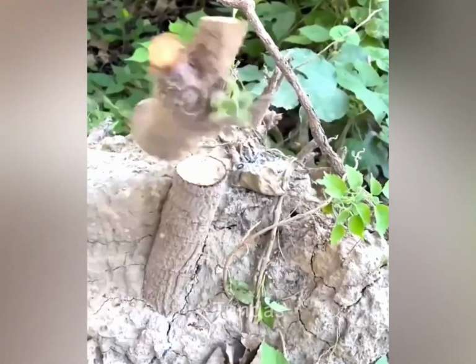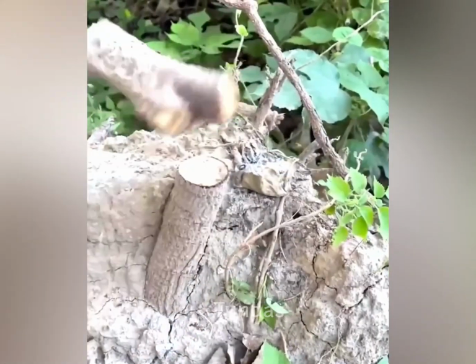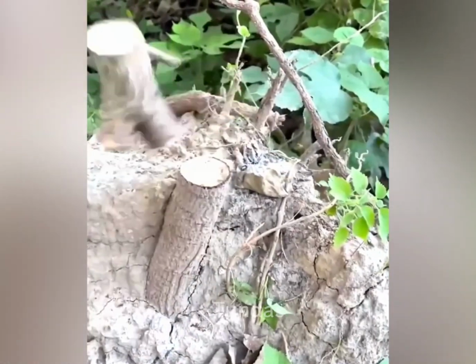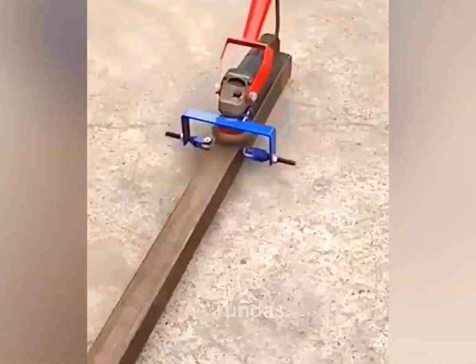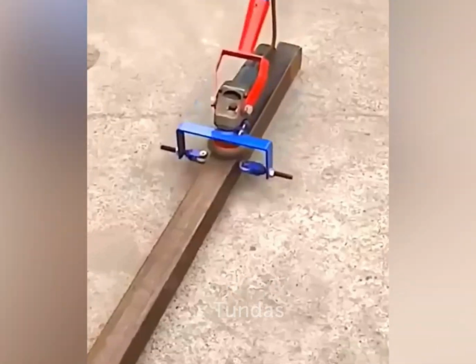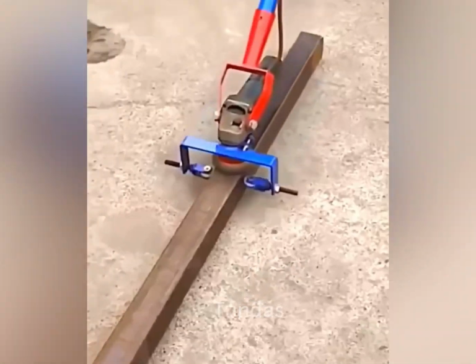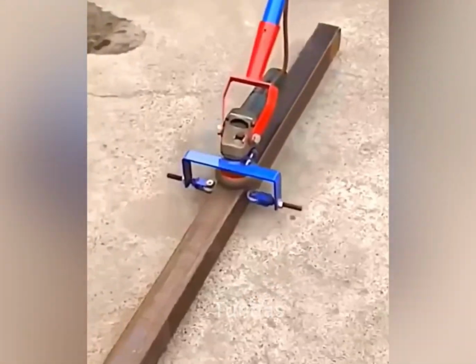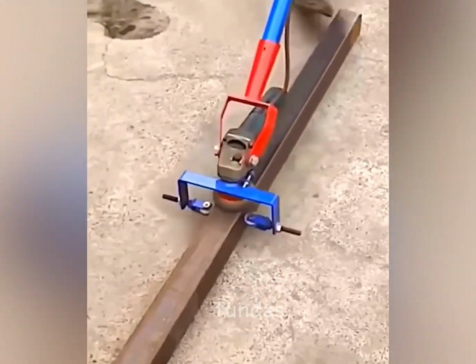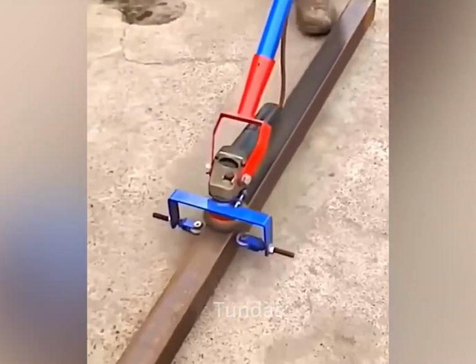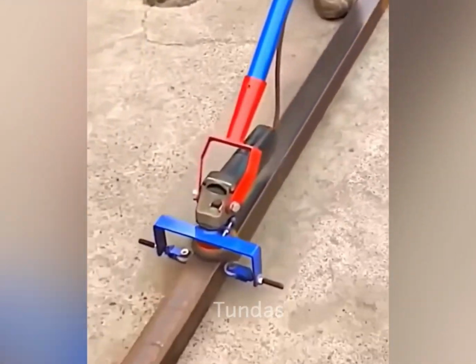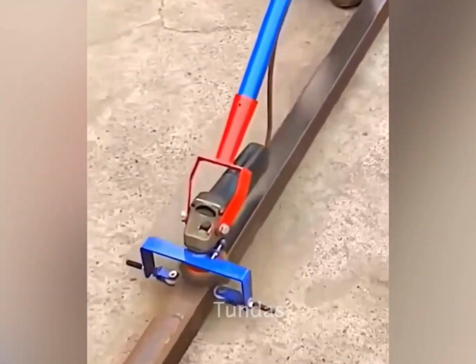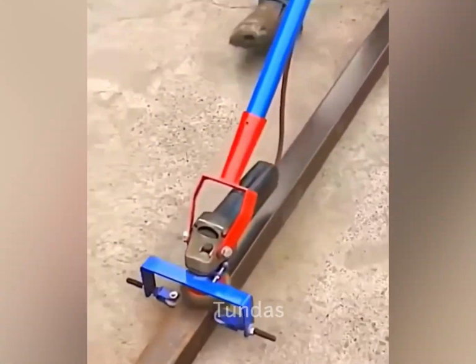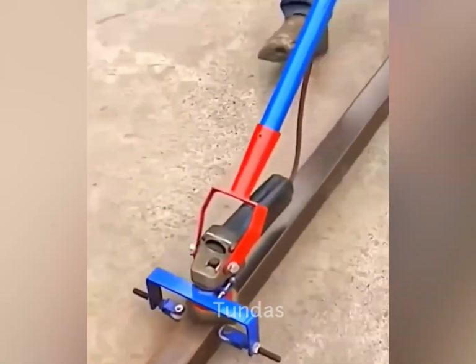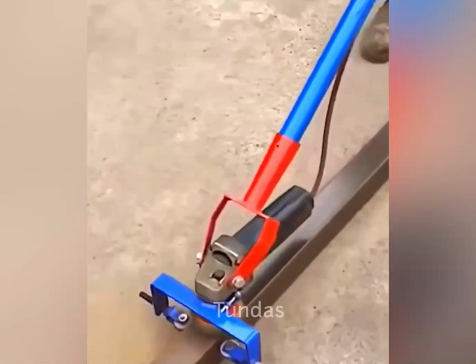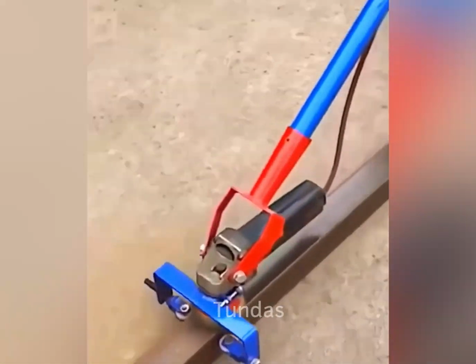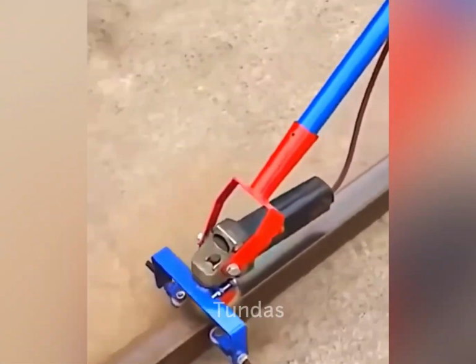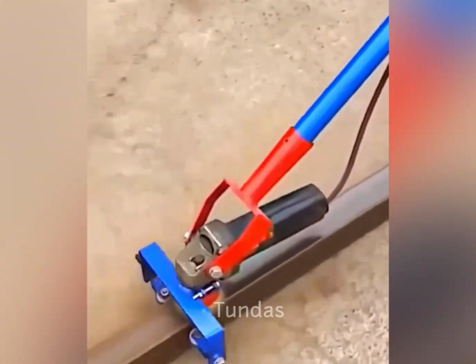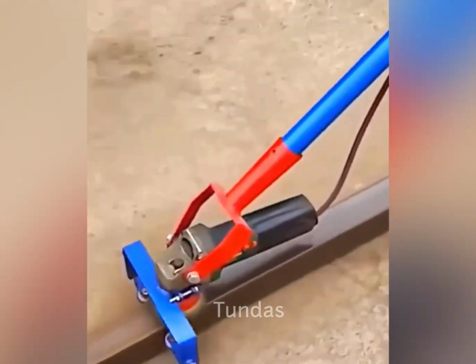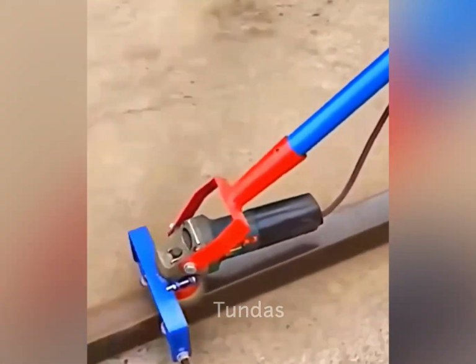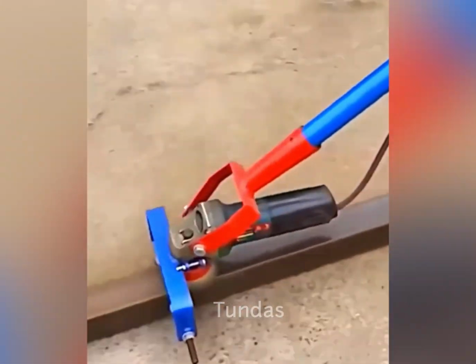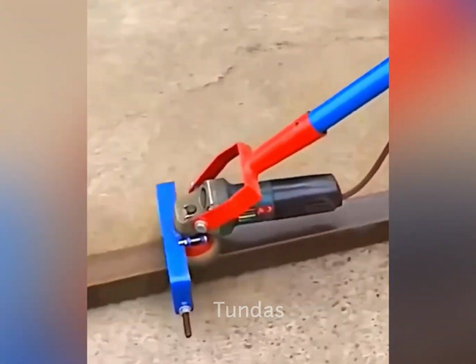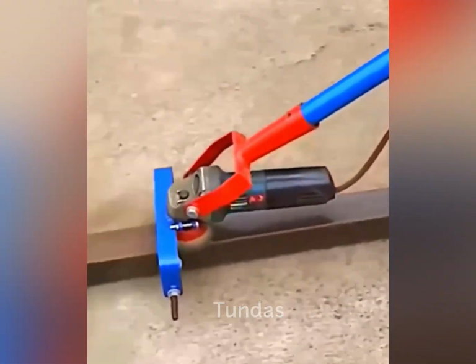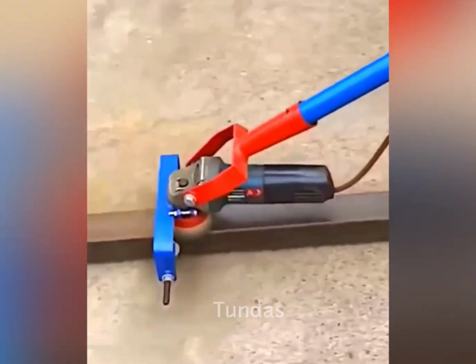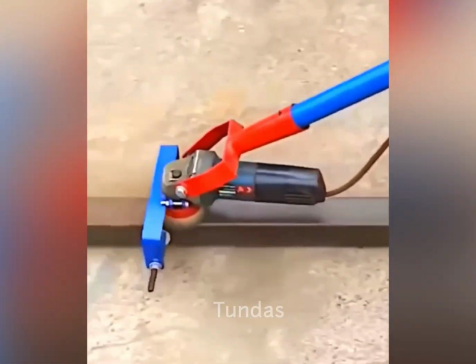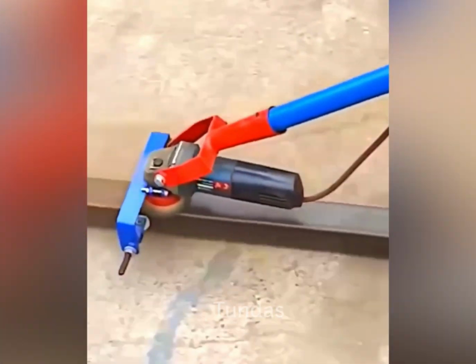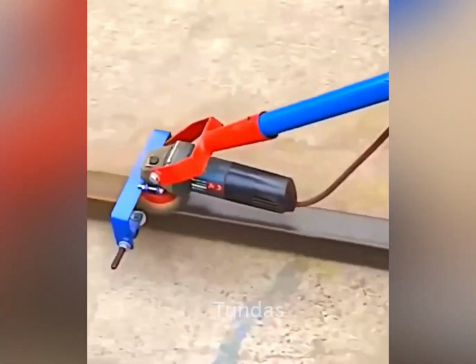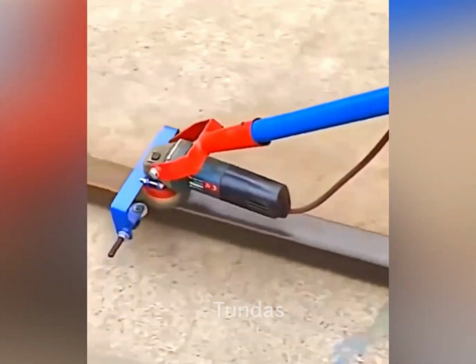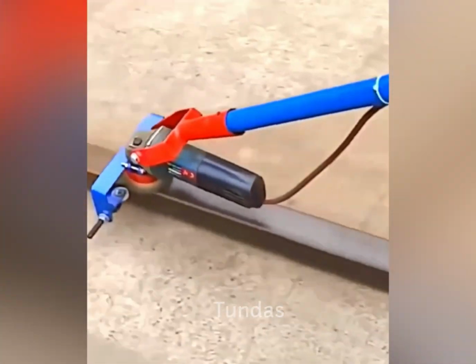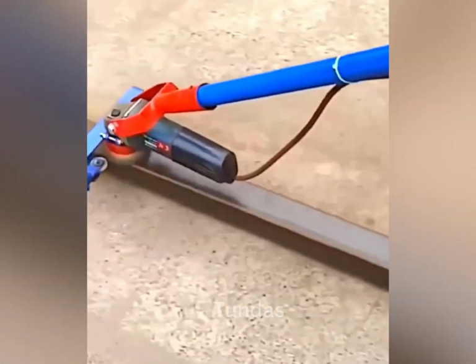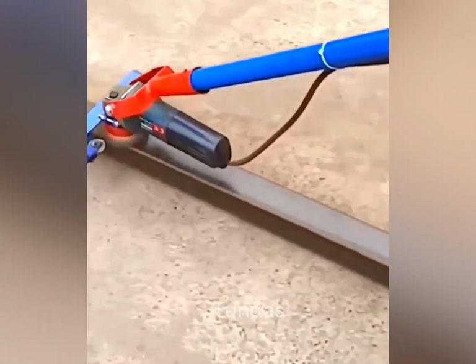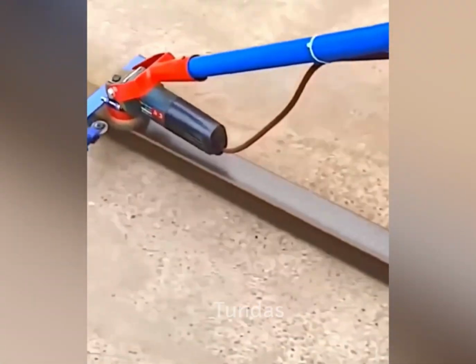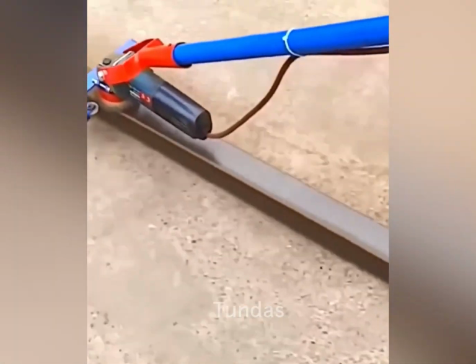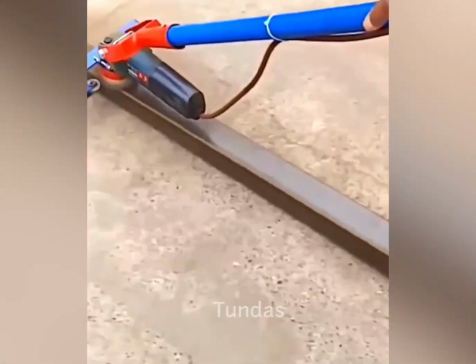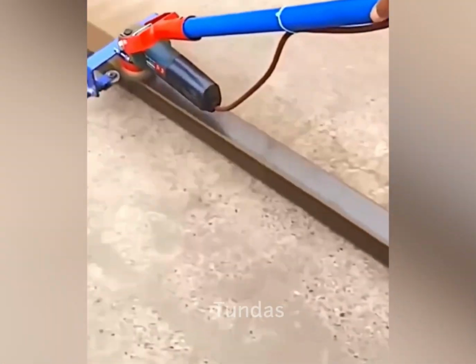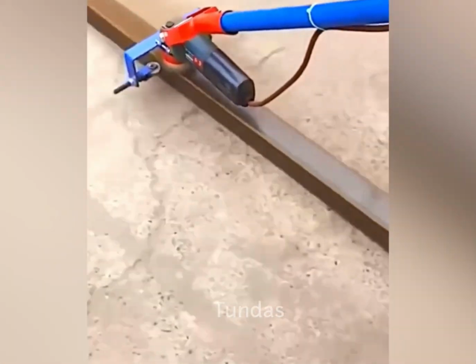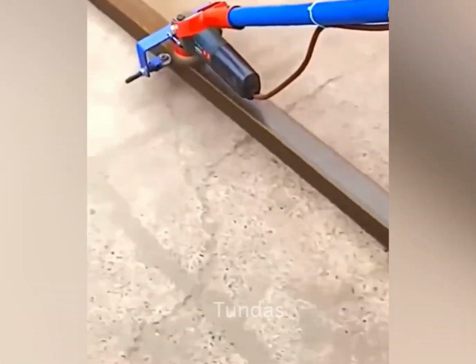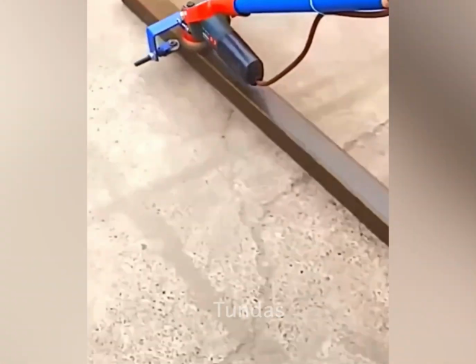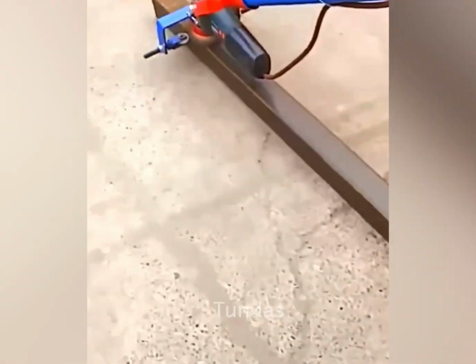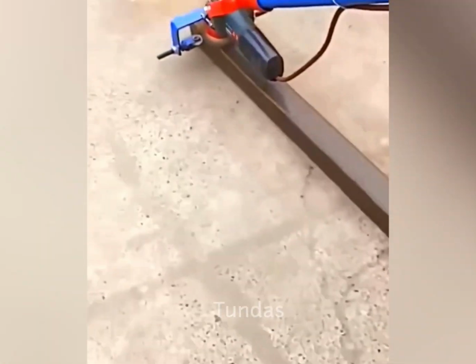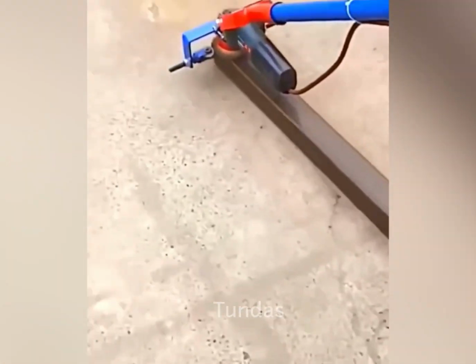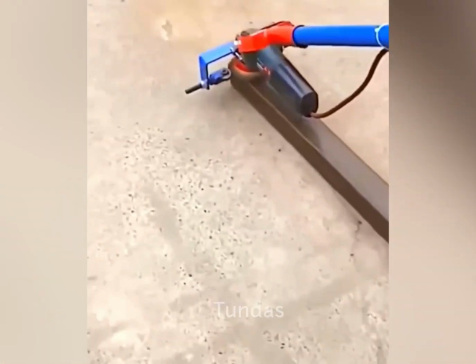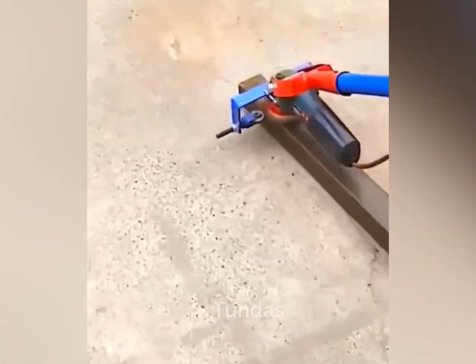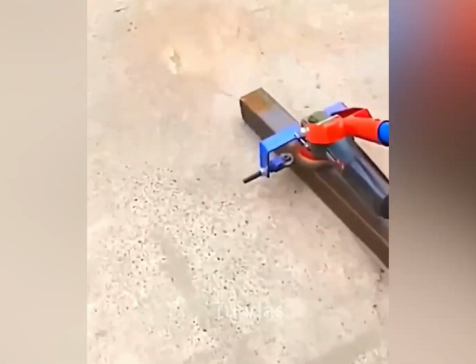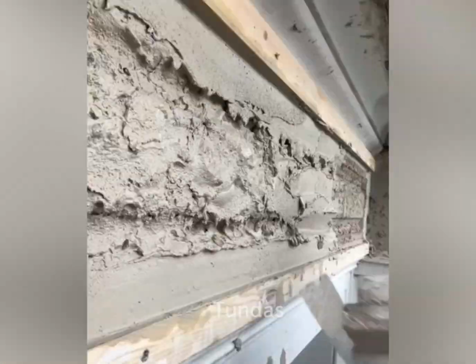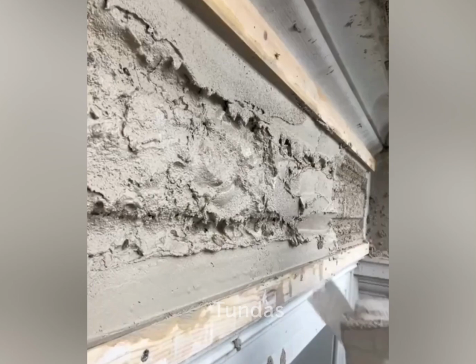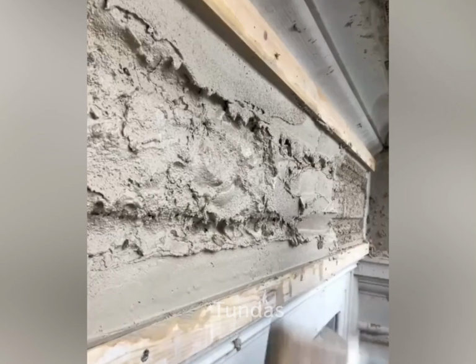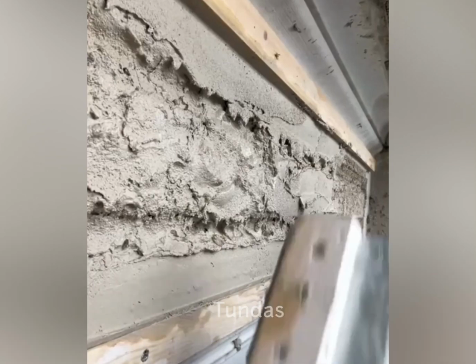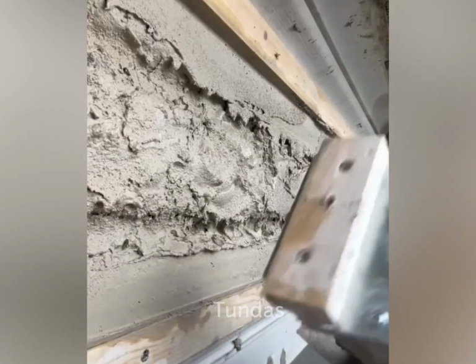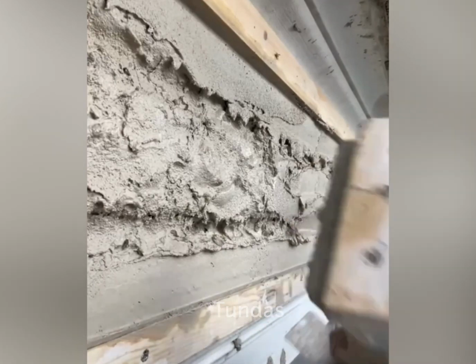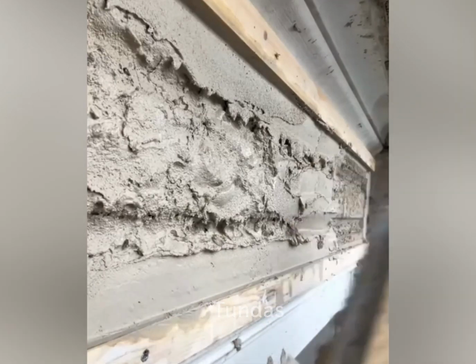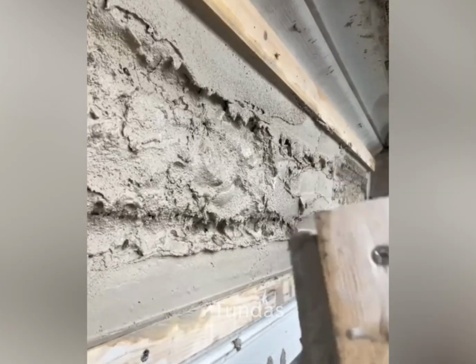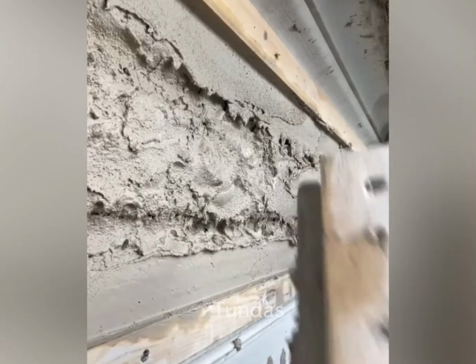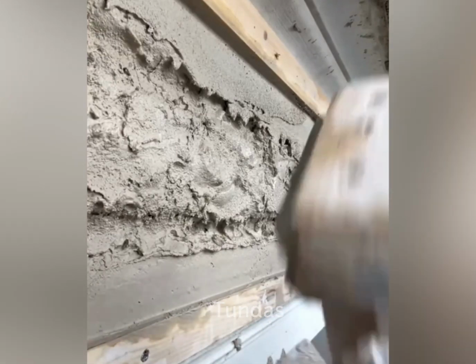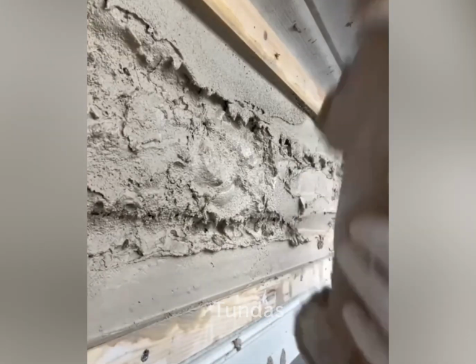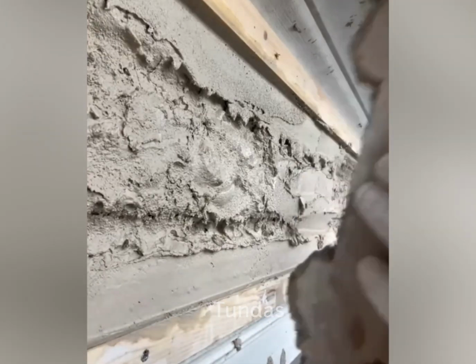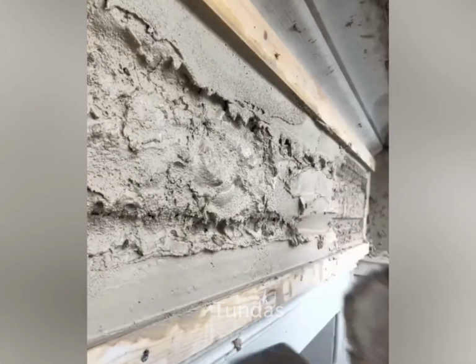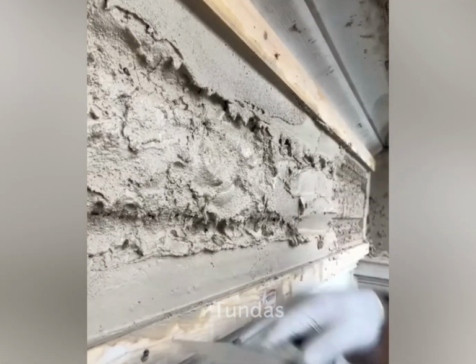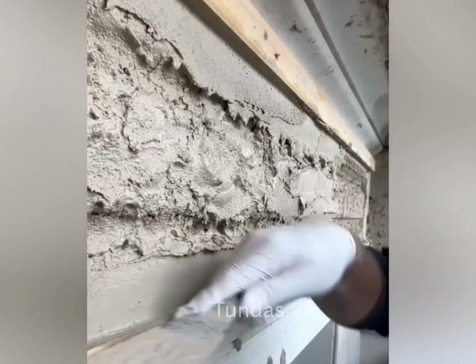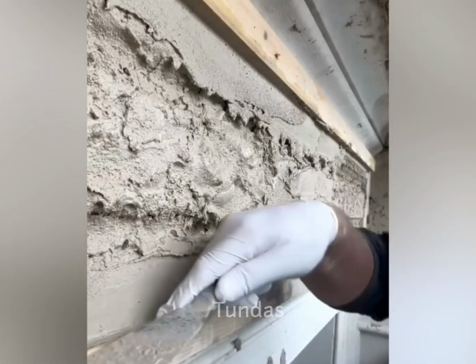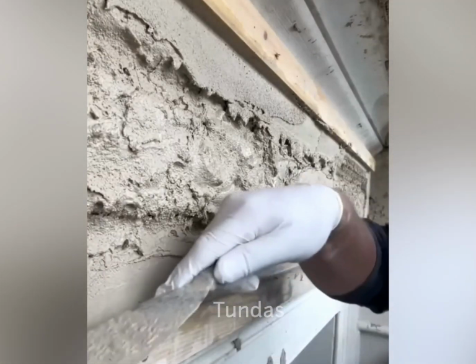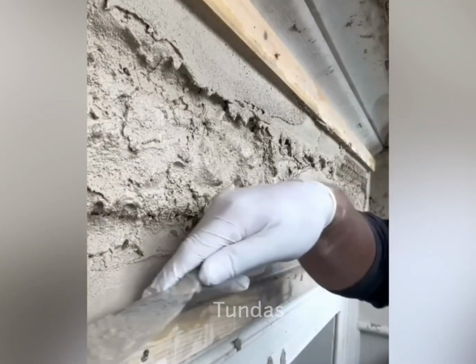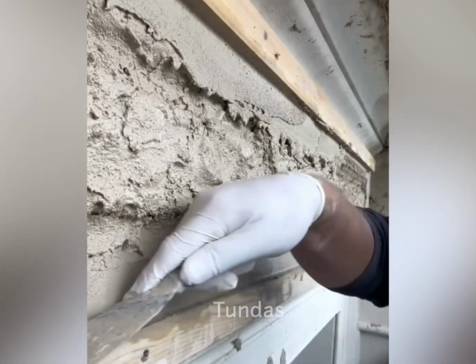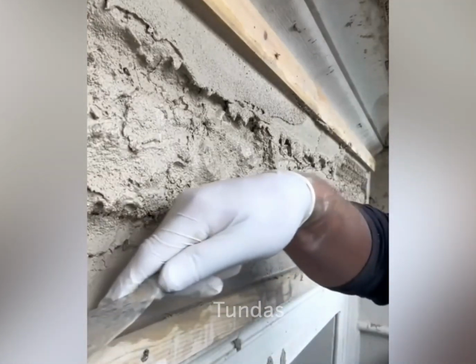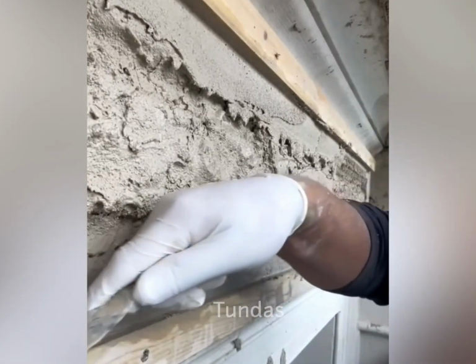This DIY angle grinder holder allows you to quickly and easily move your angle grinder to remove rust from square metal pipes.